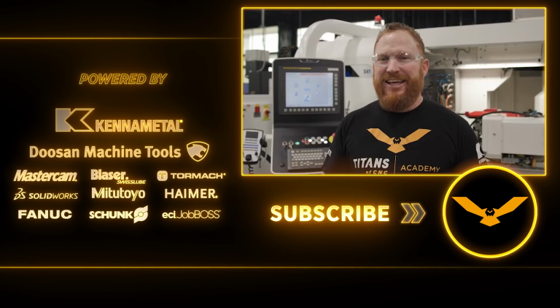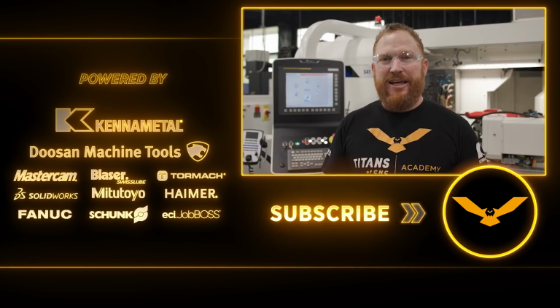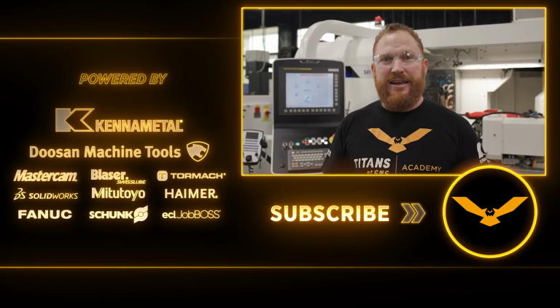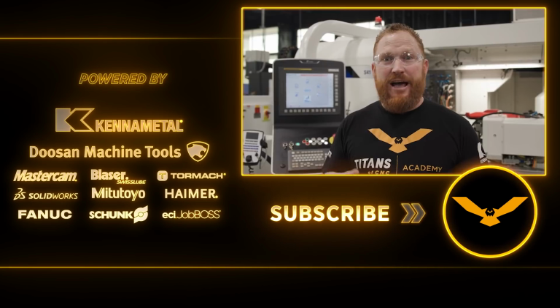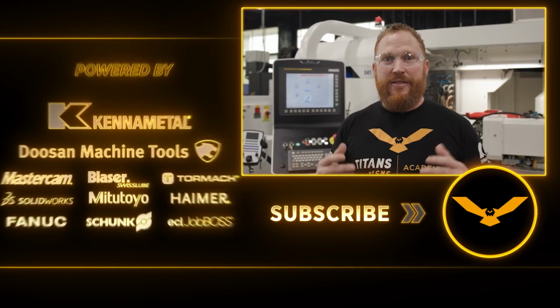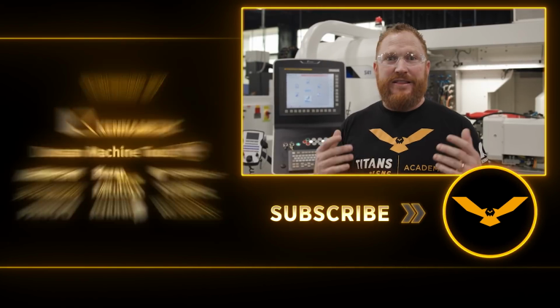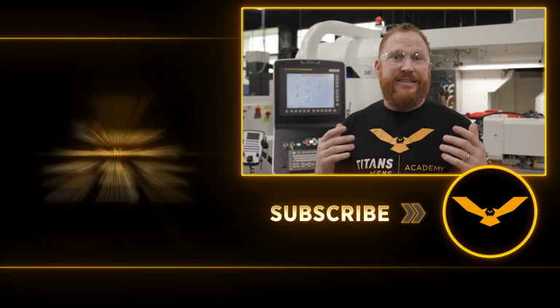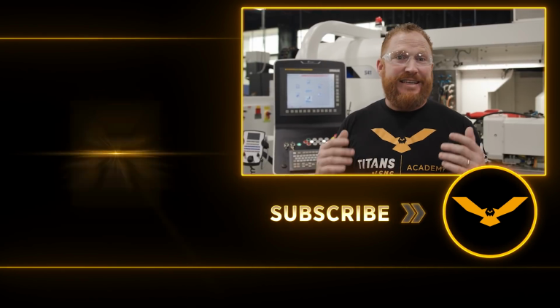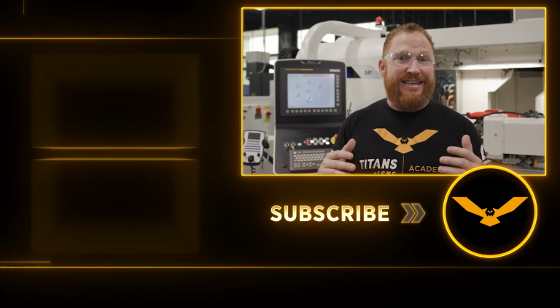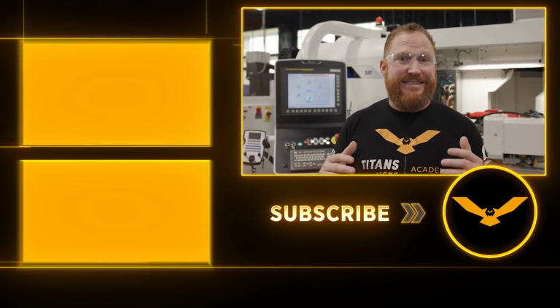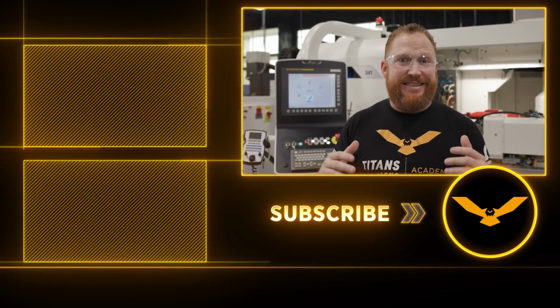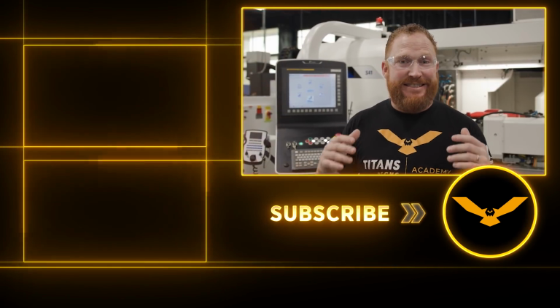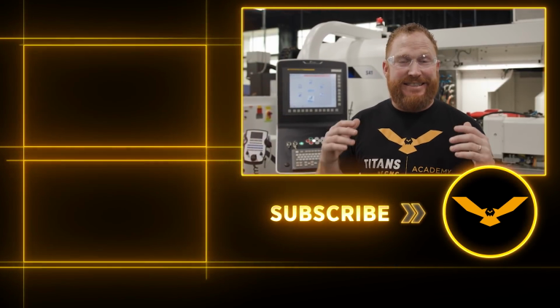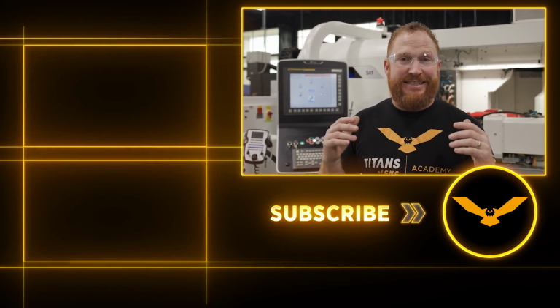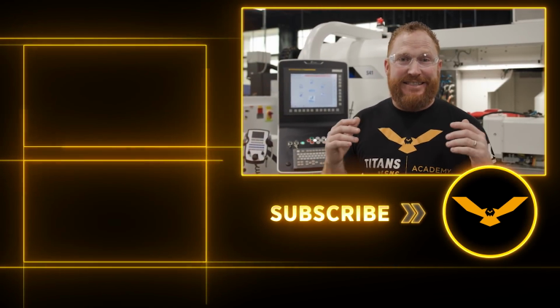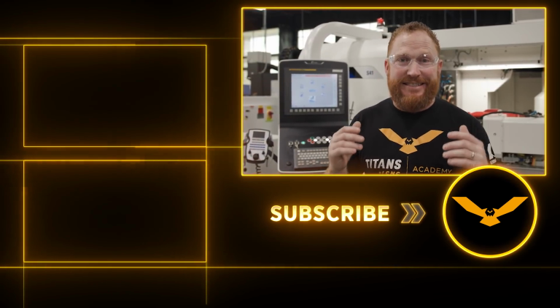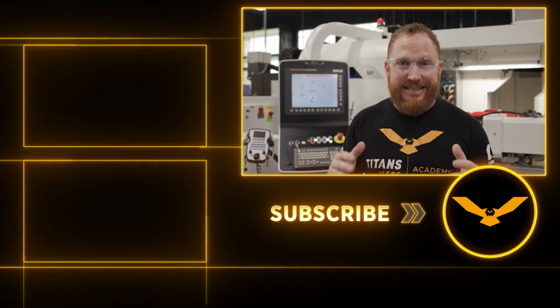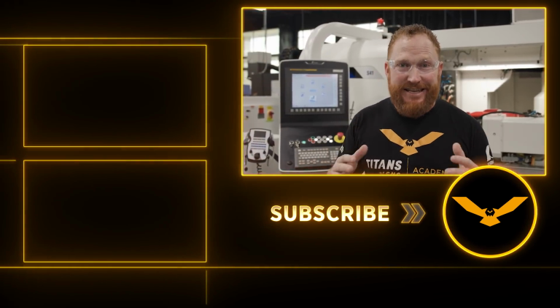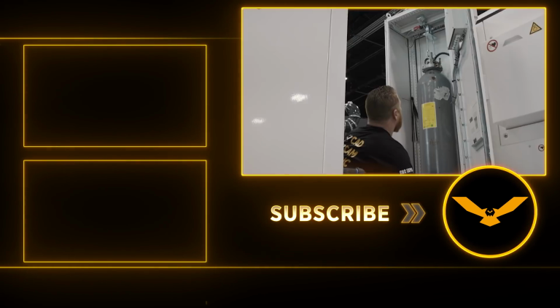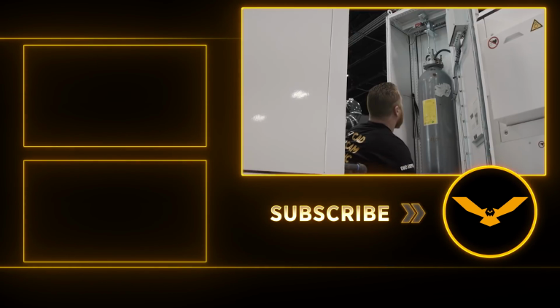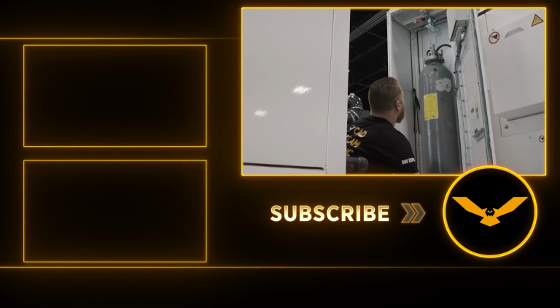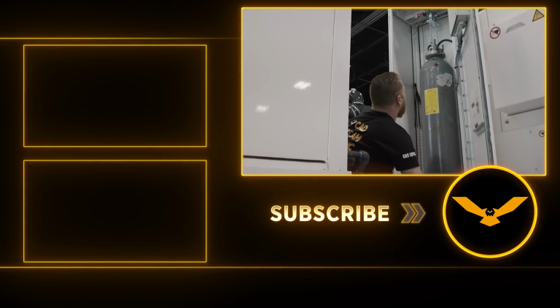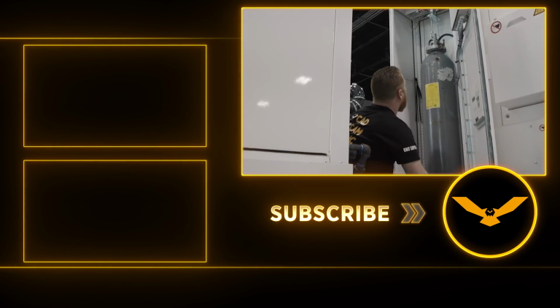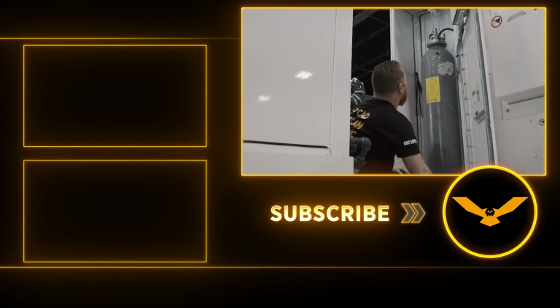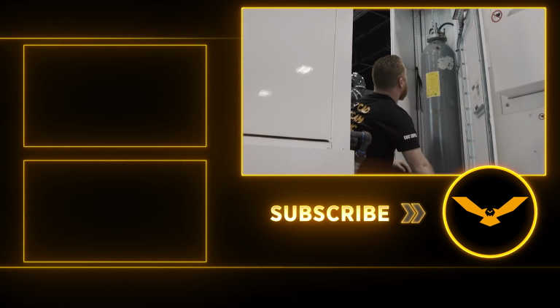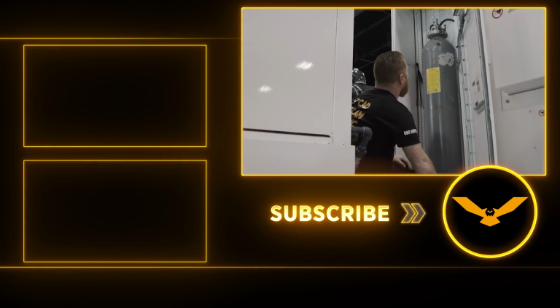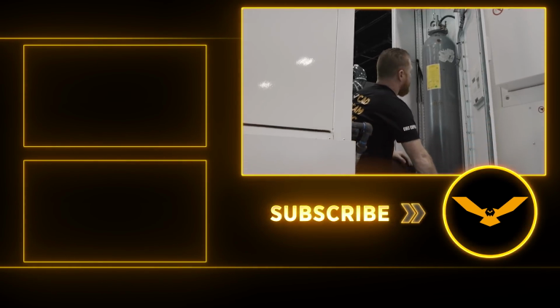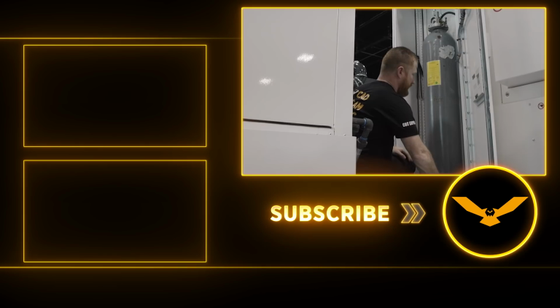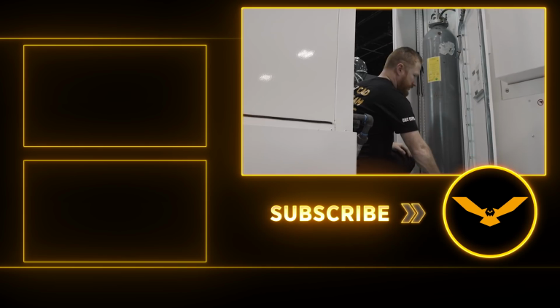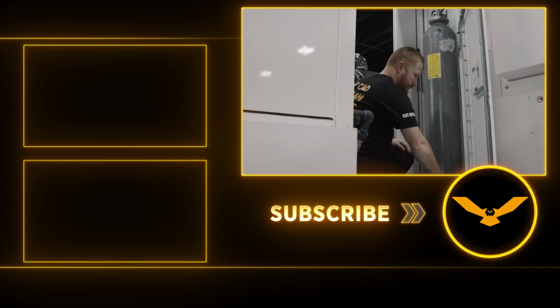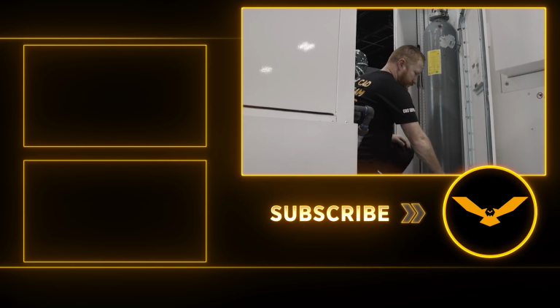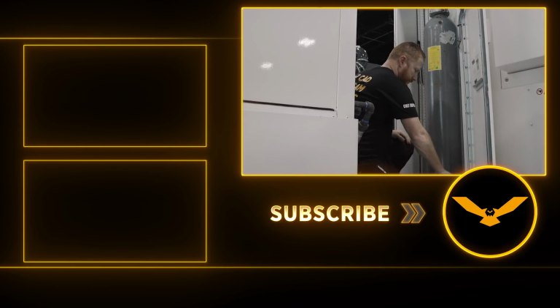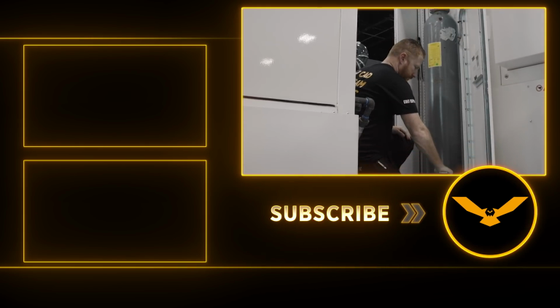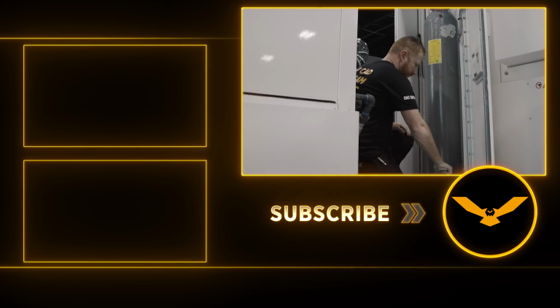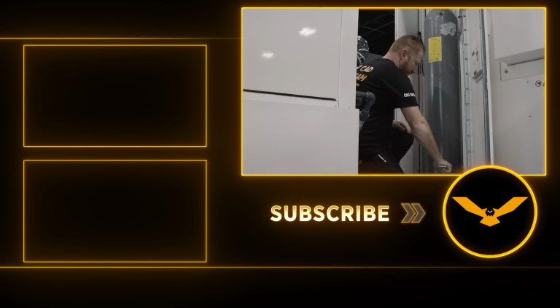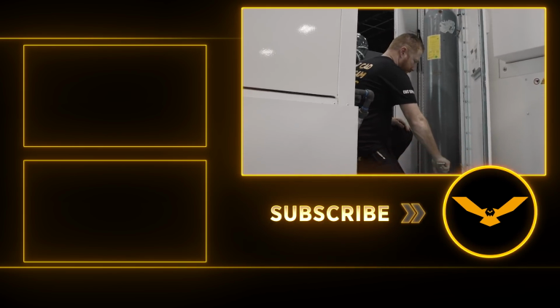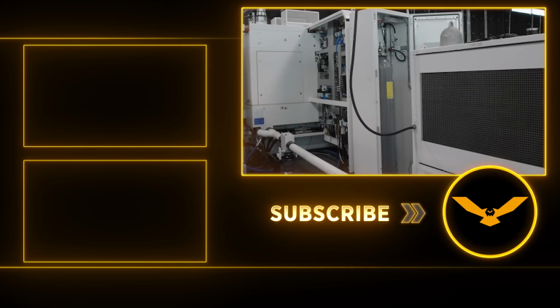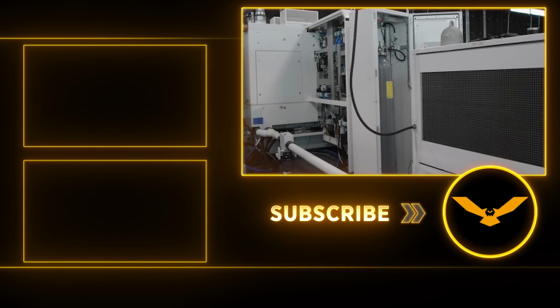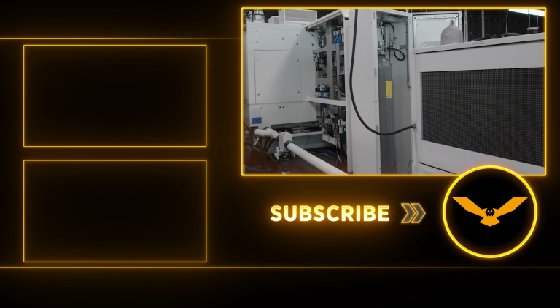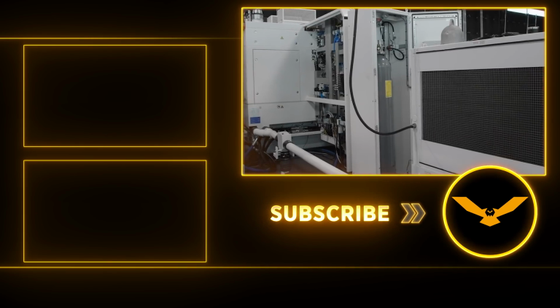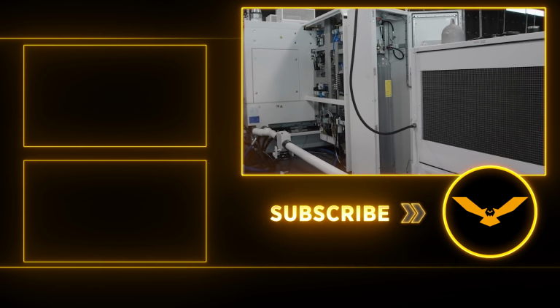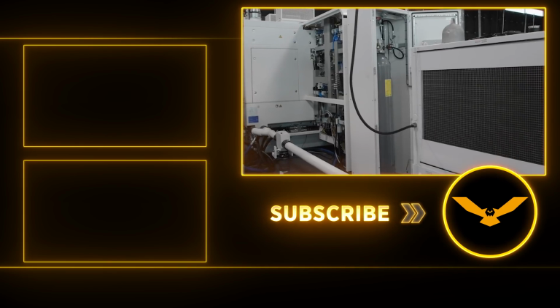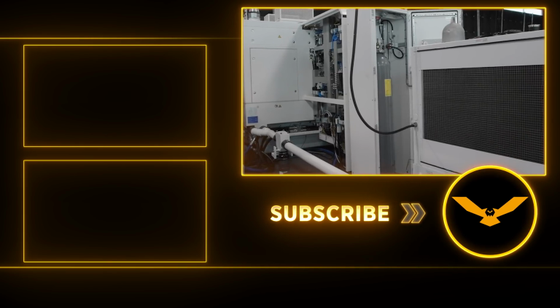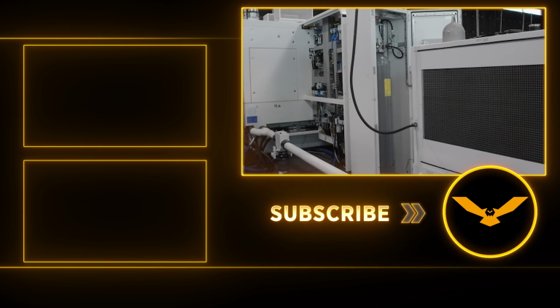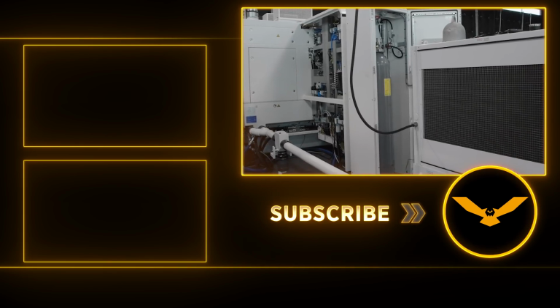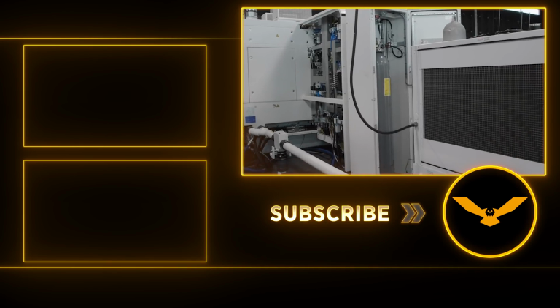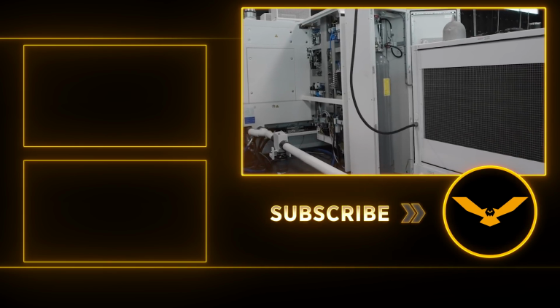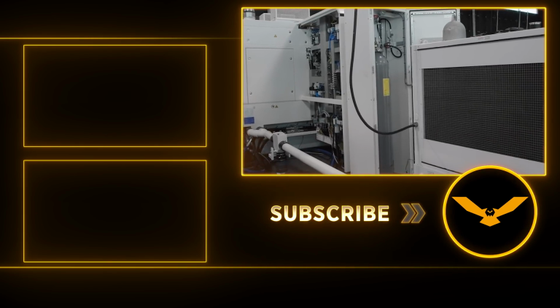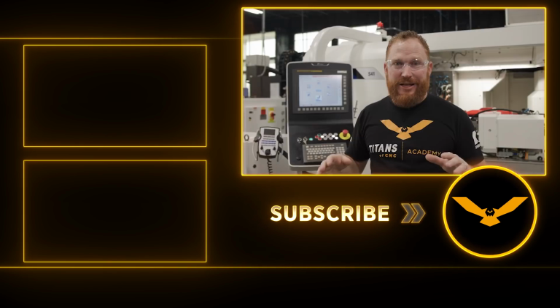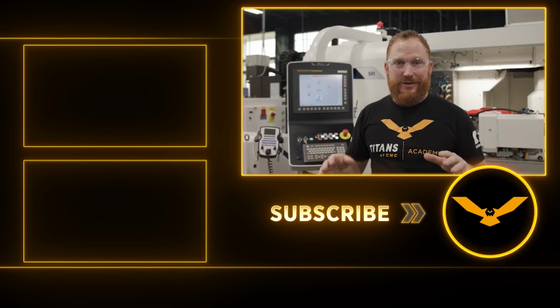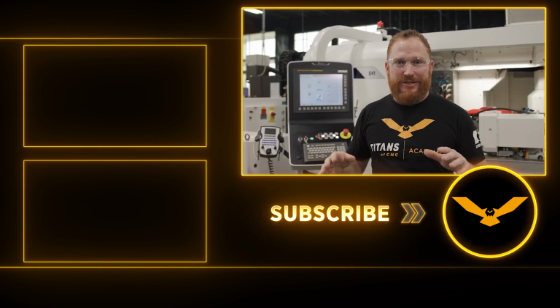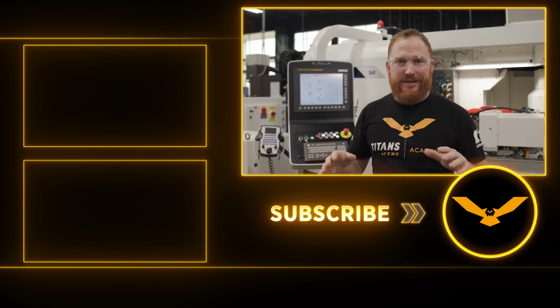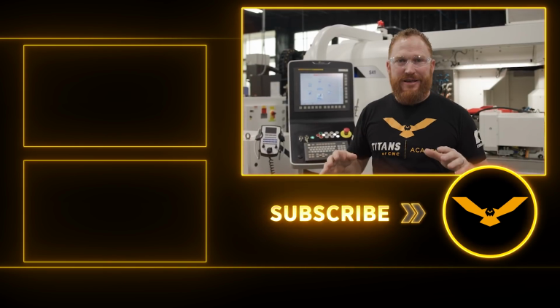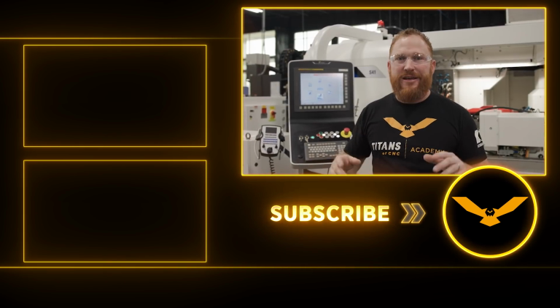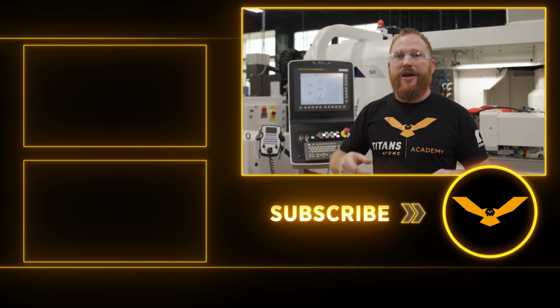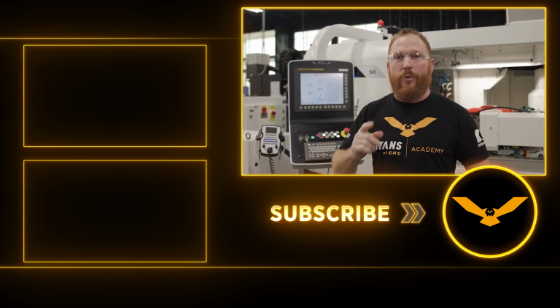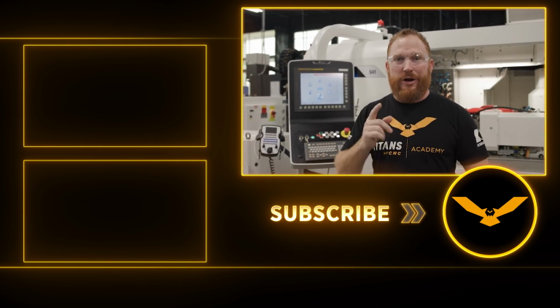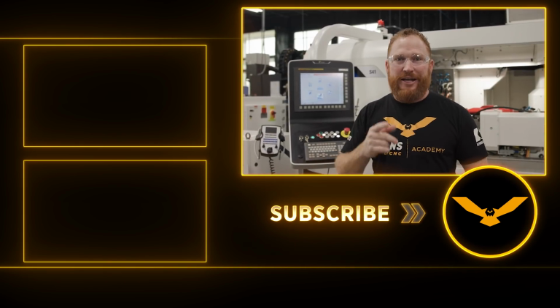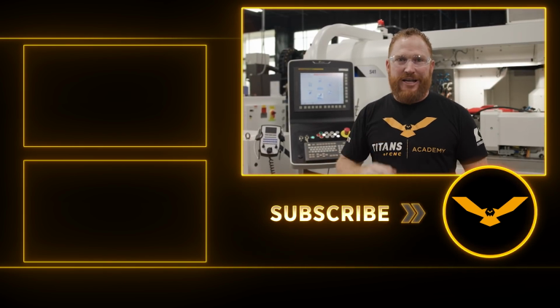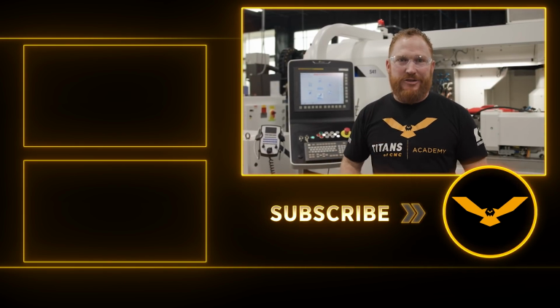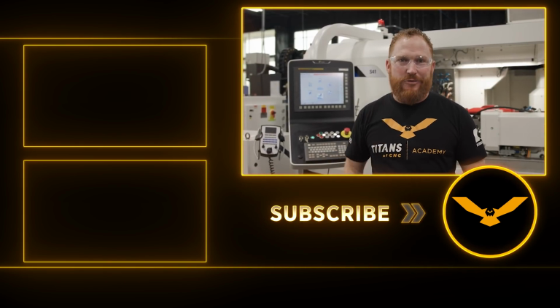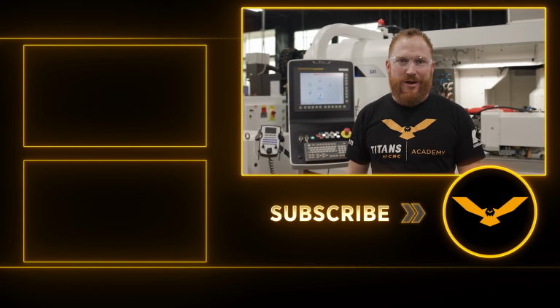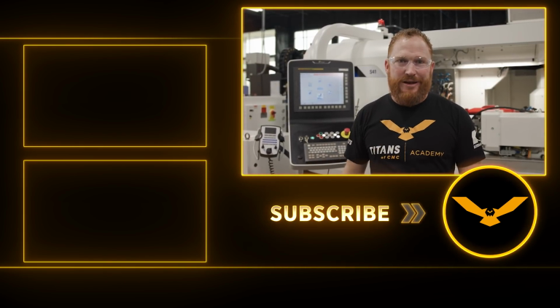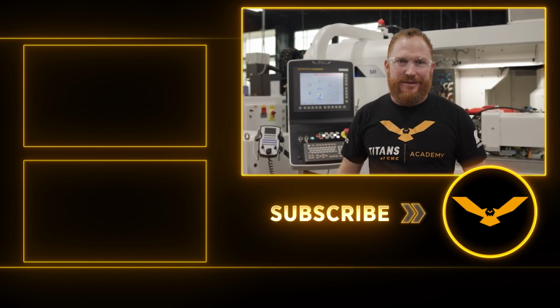Now that the test is a success, we're going to hang the CO2 bottle where hopefully we're never going to use it, and we're going to get to grinding.